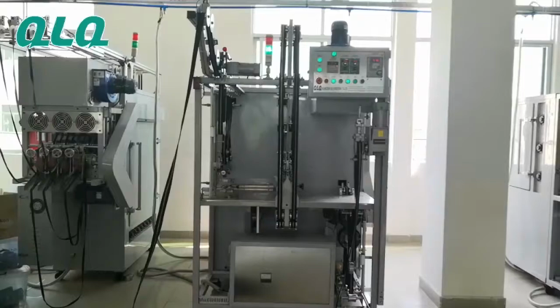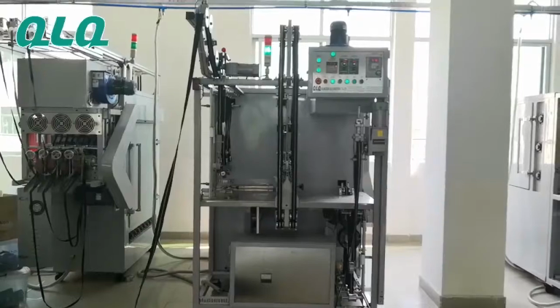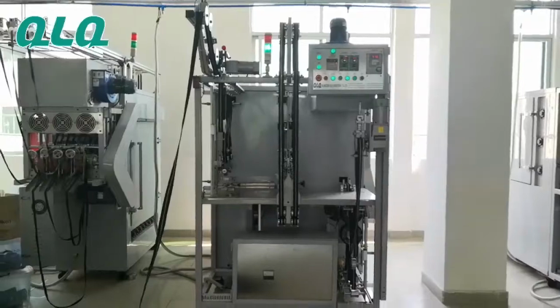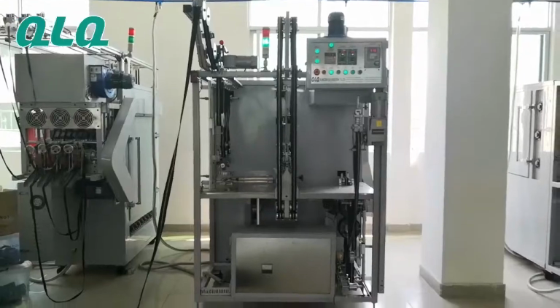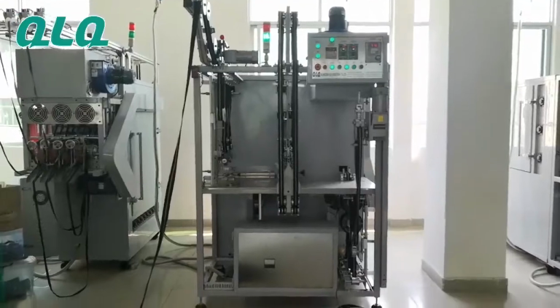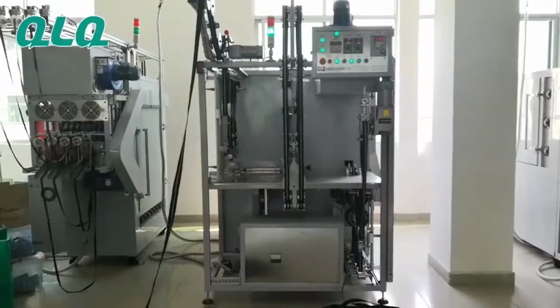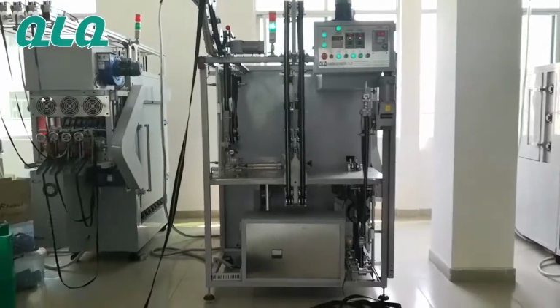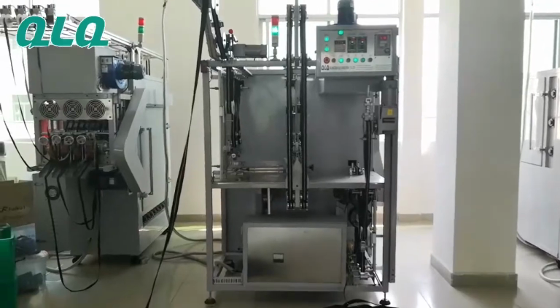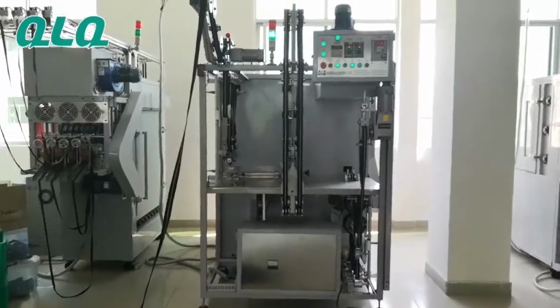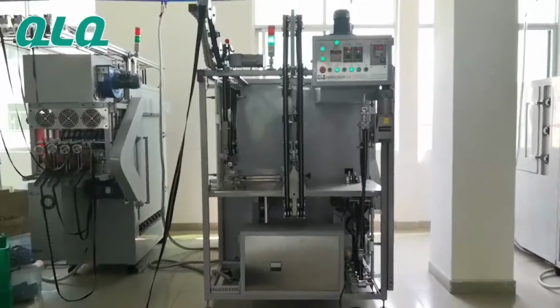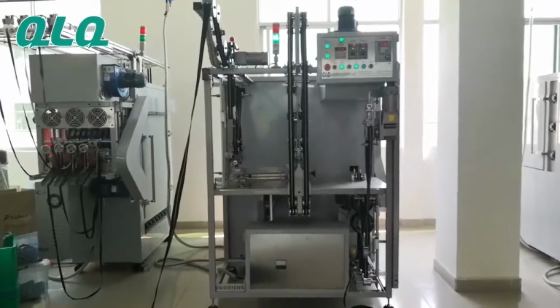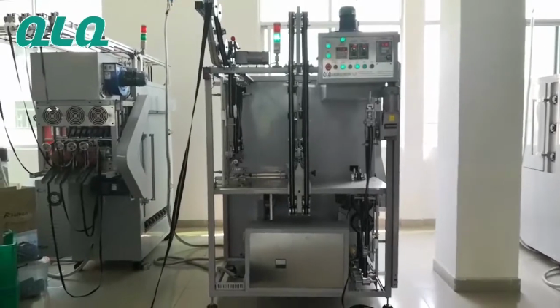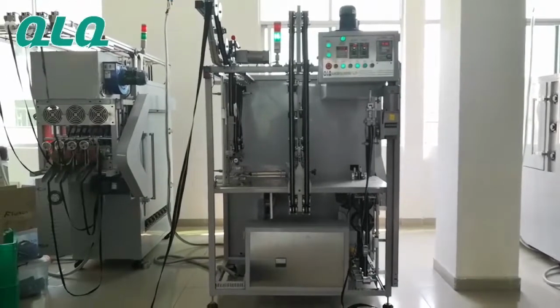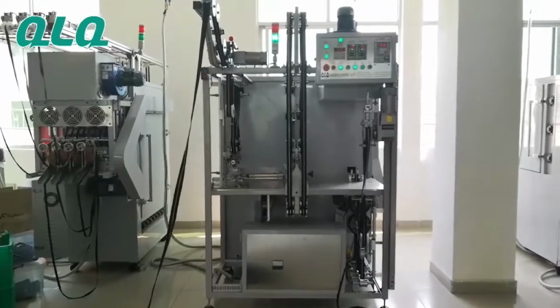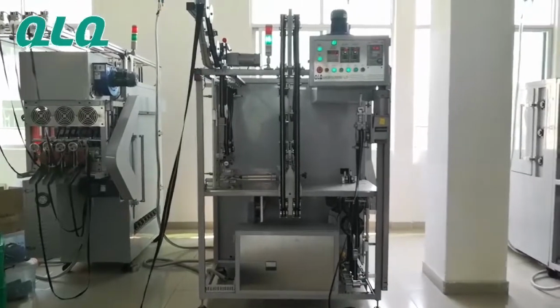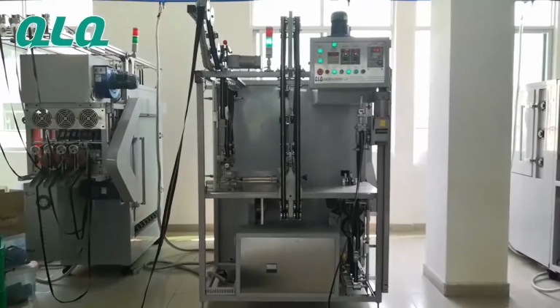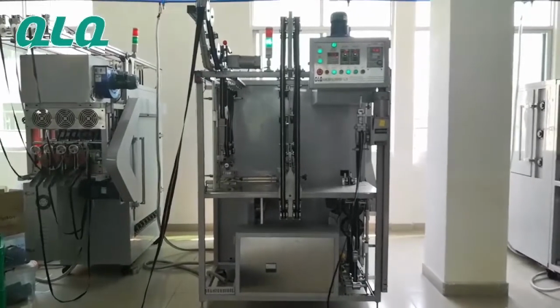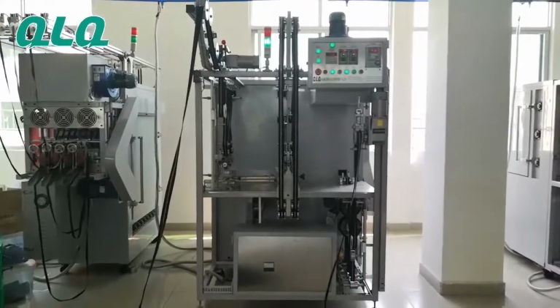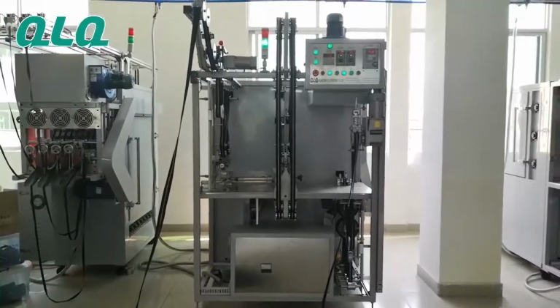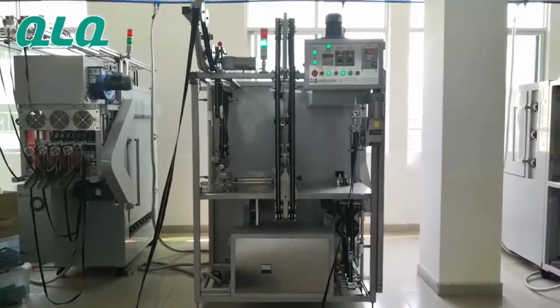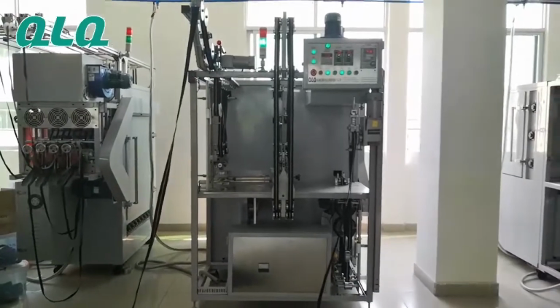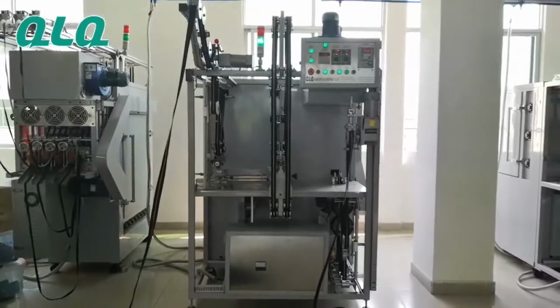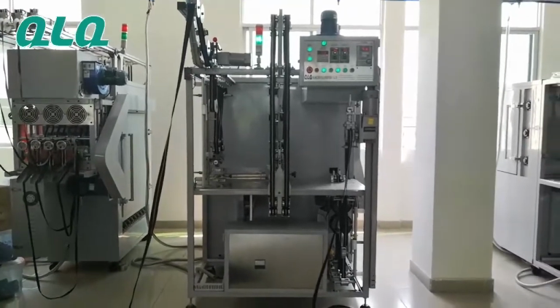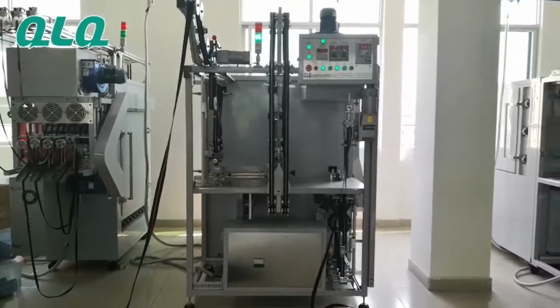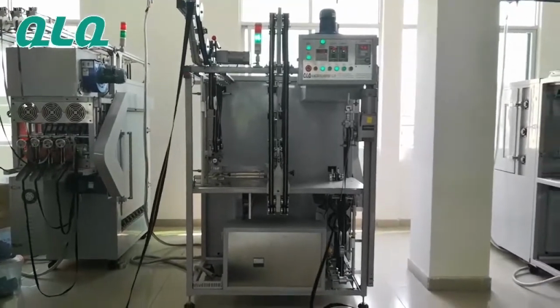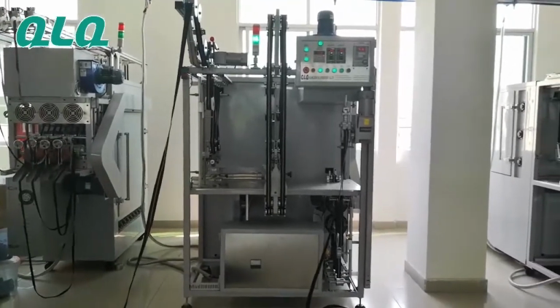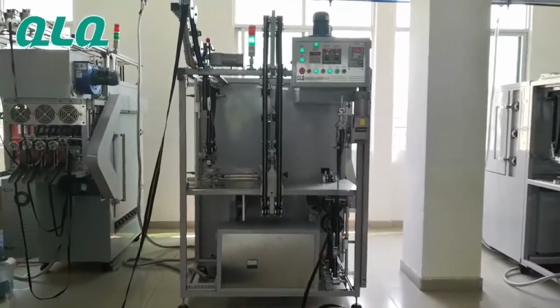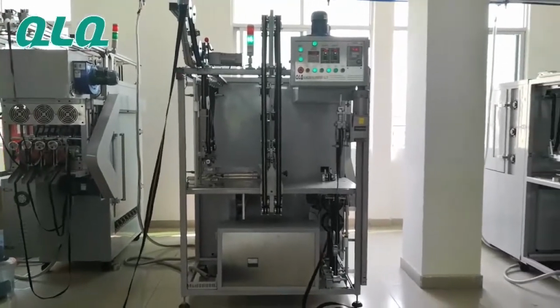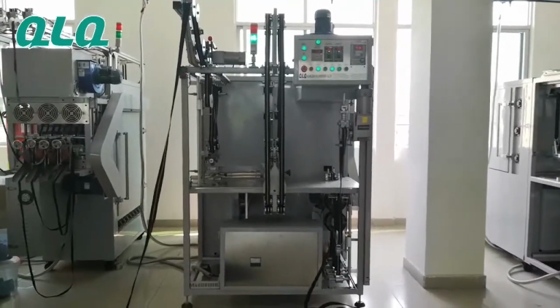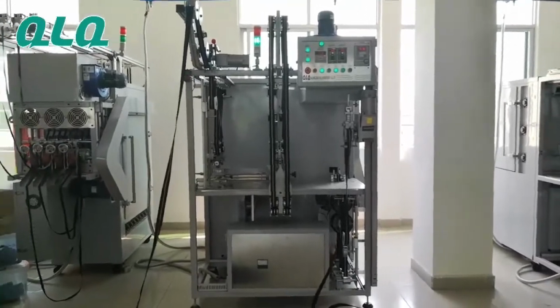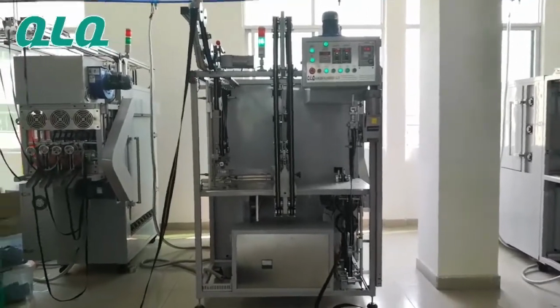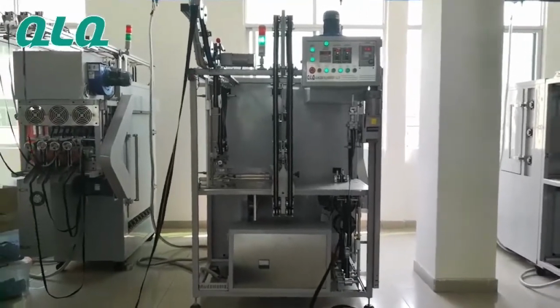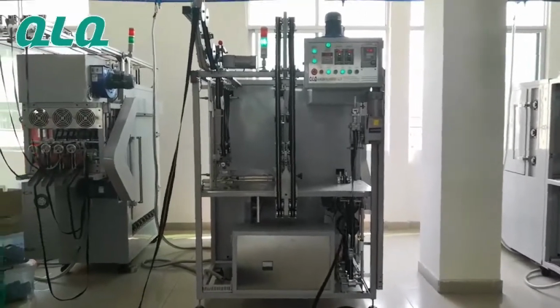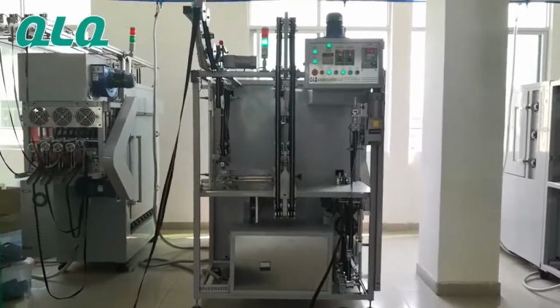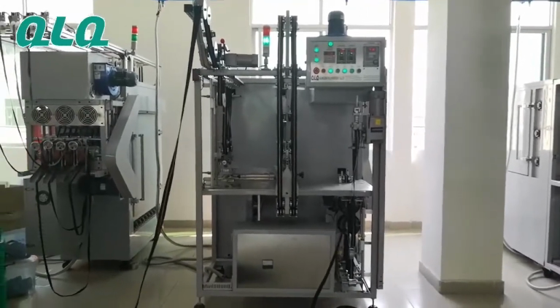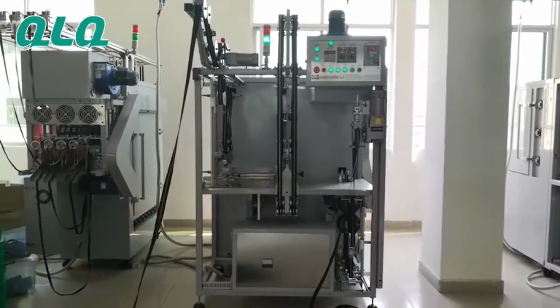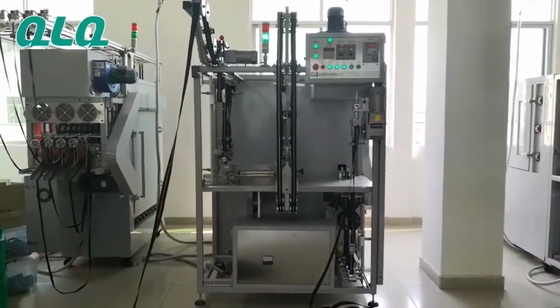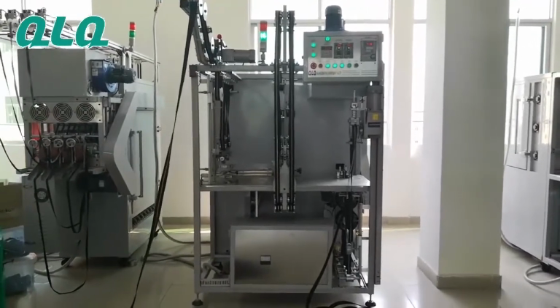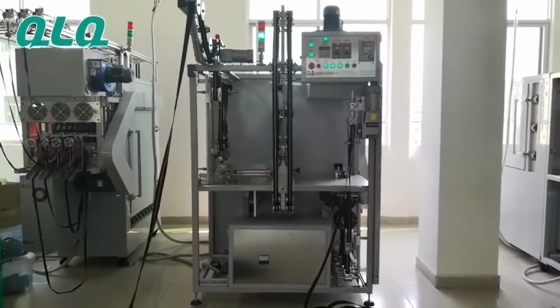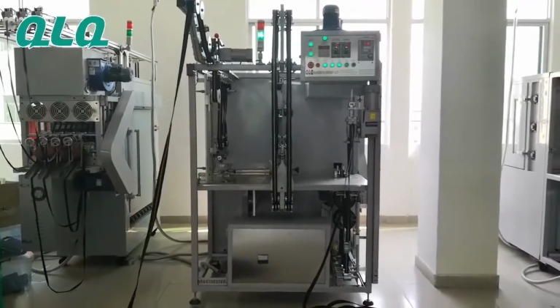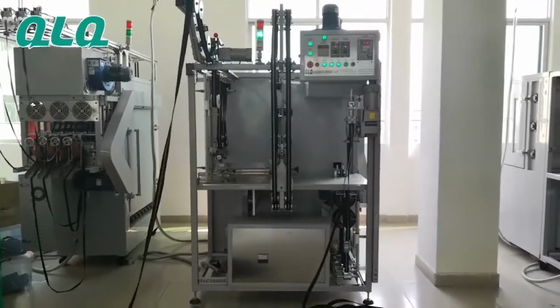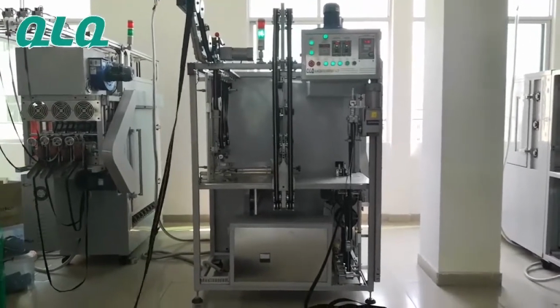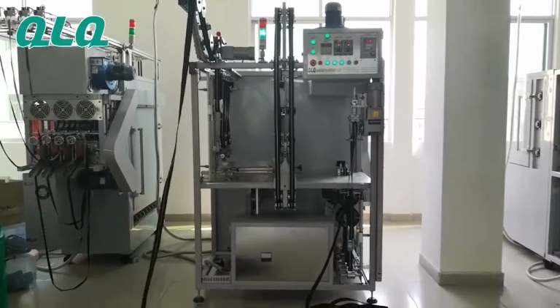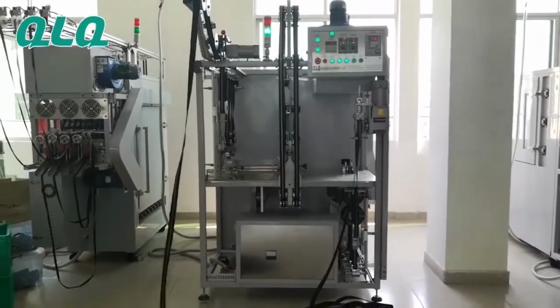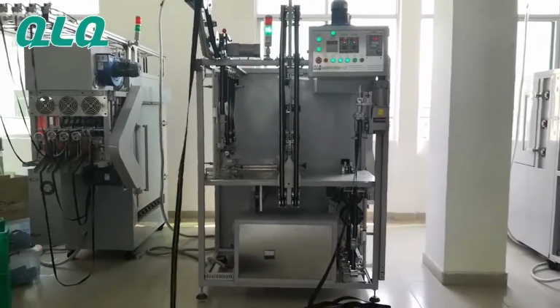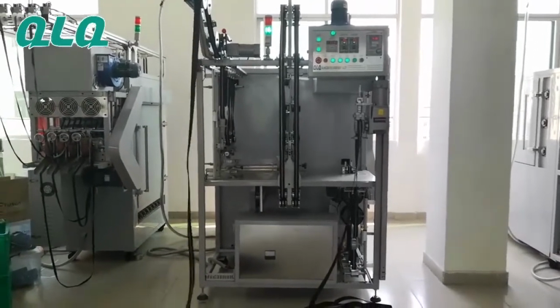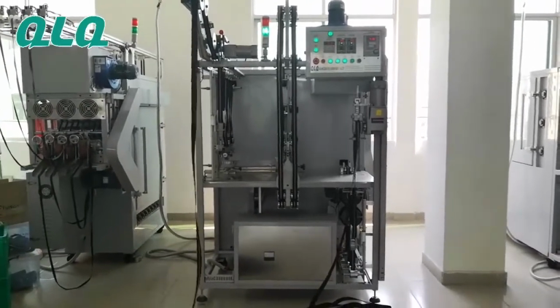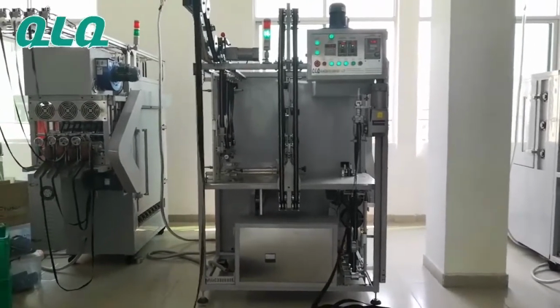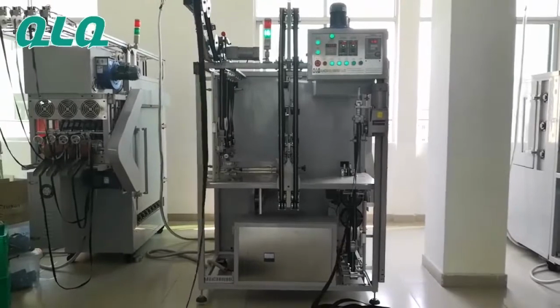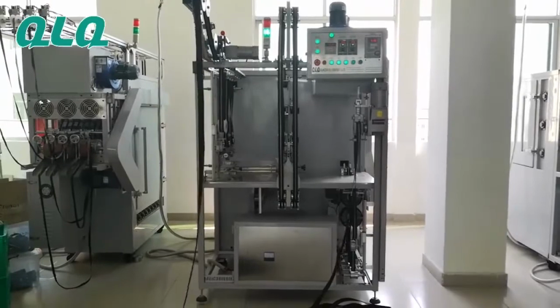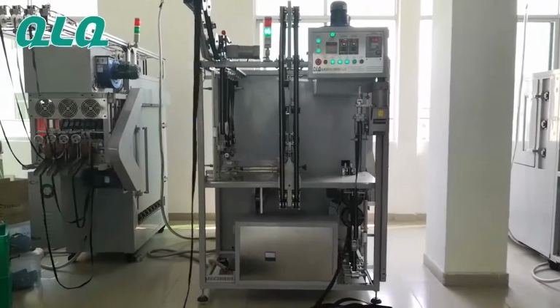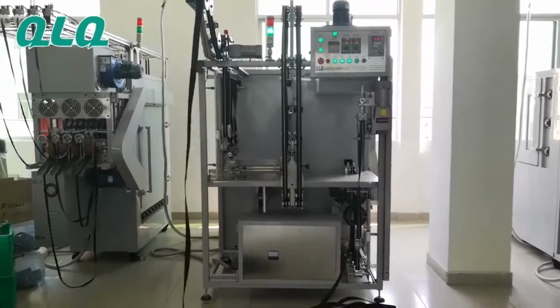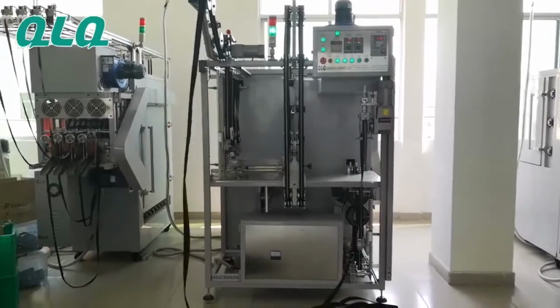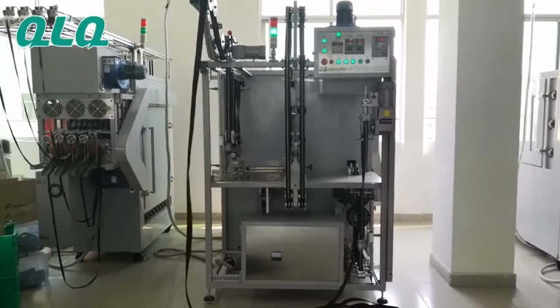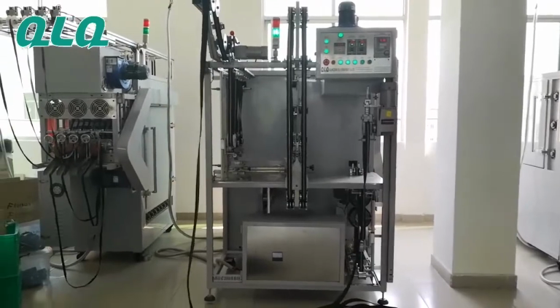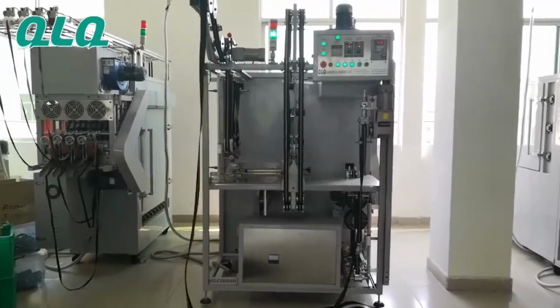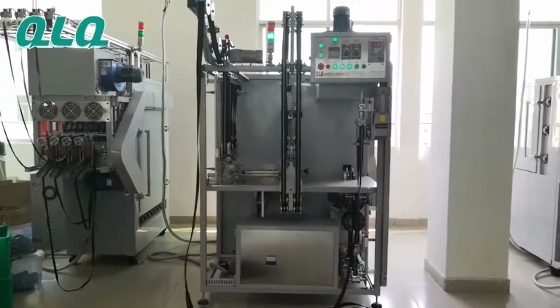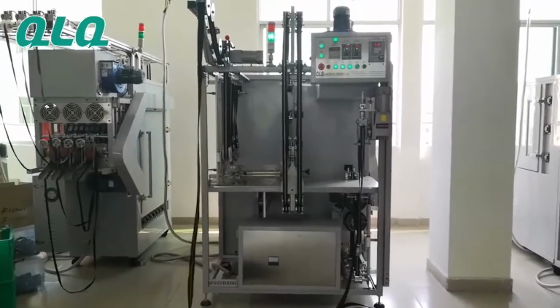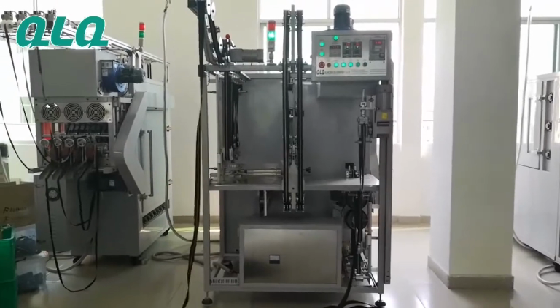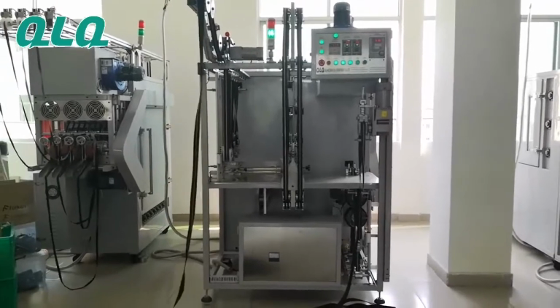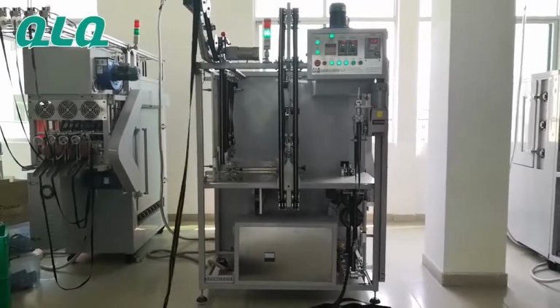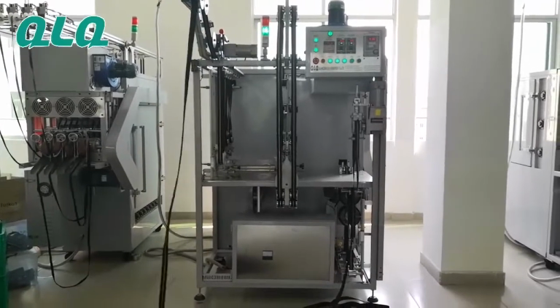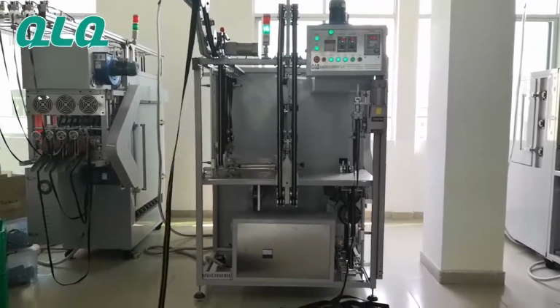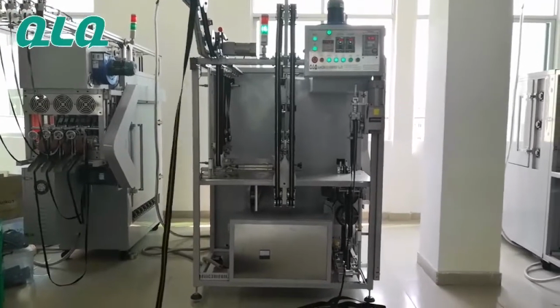Hi, dear customers. This is our QLQ Plastic Zipper Lackle machine.